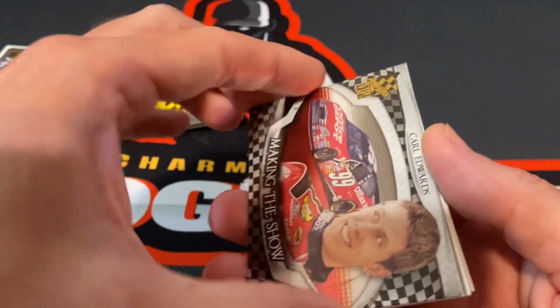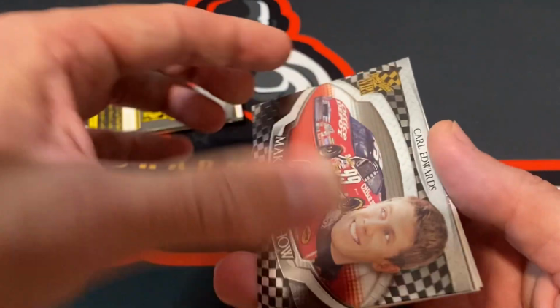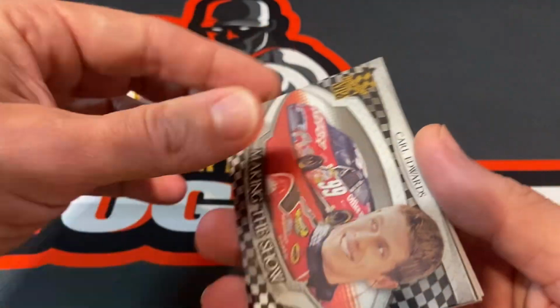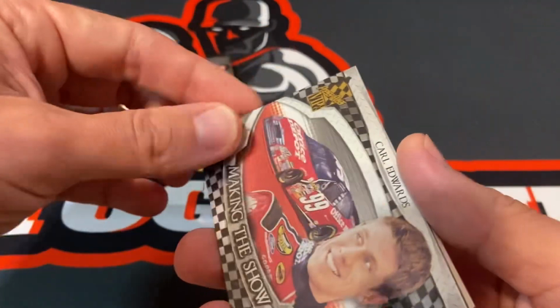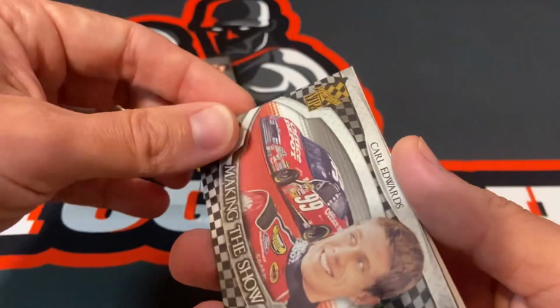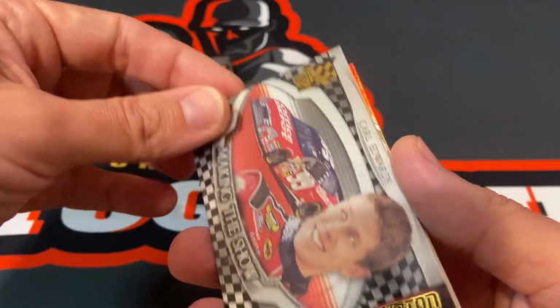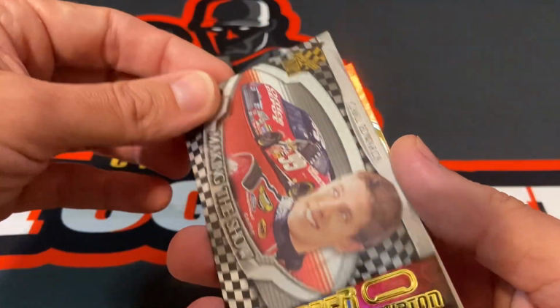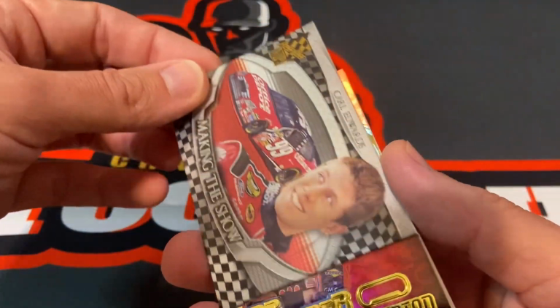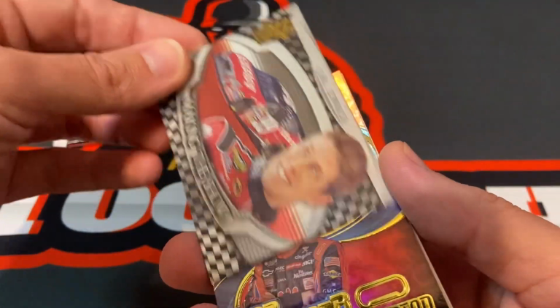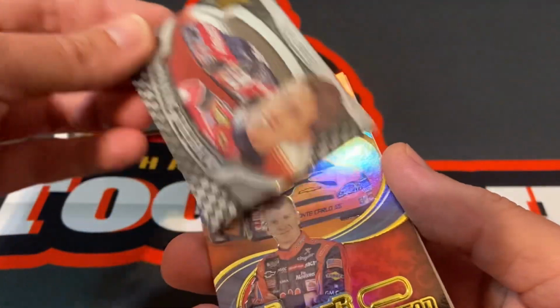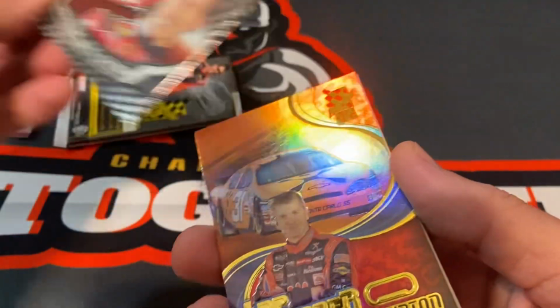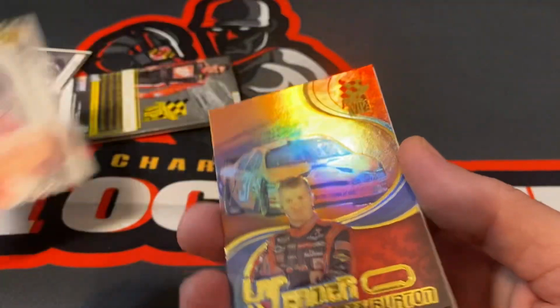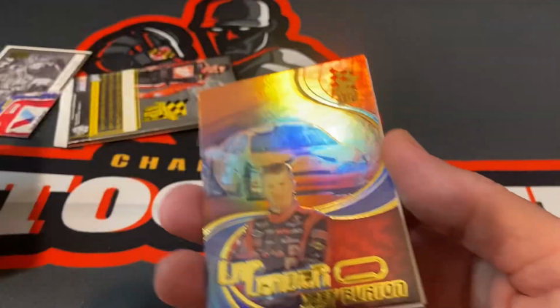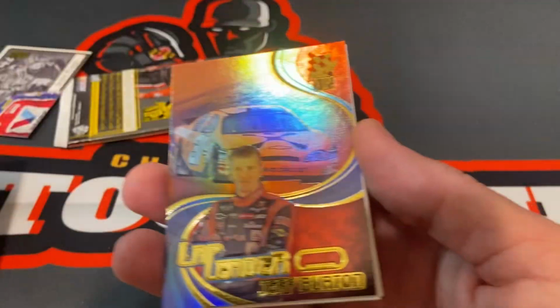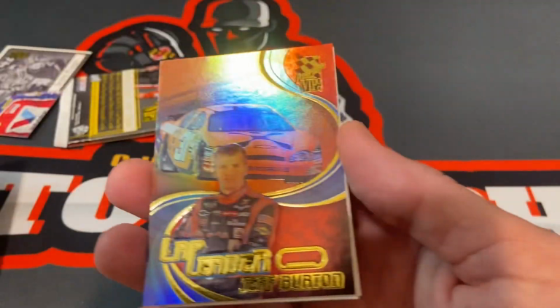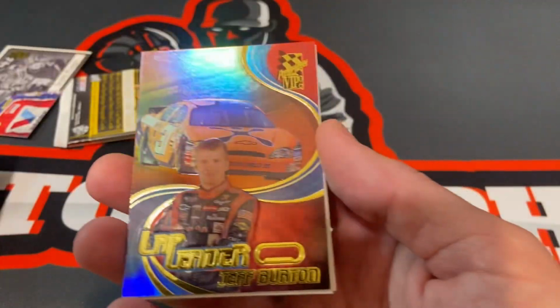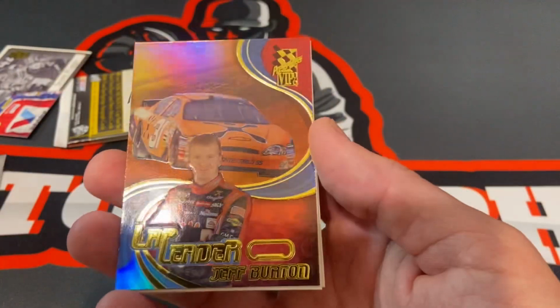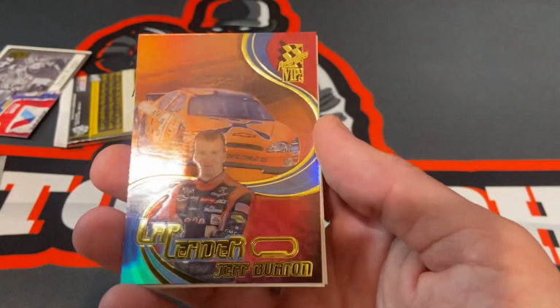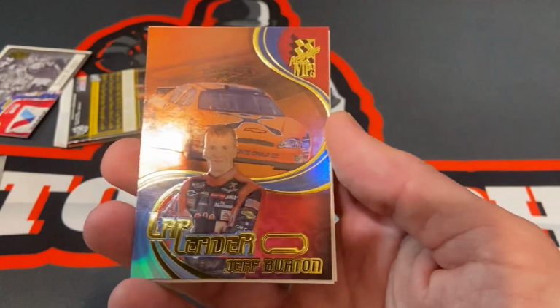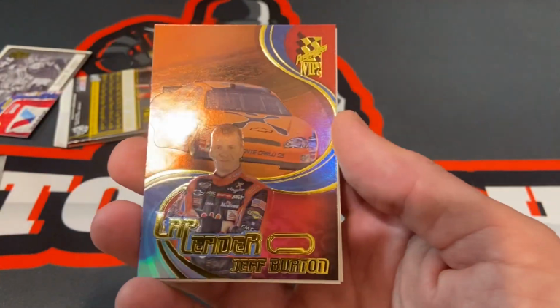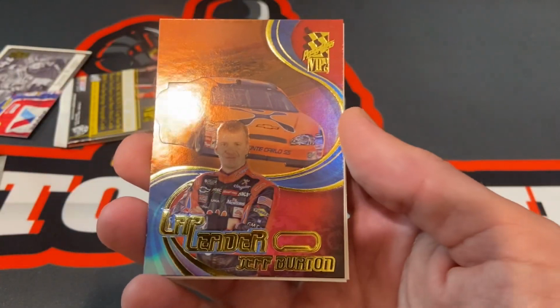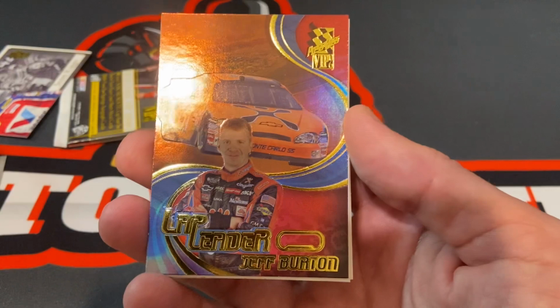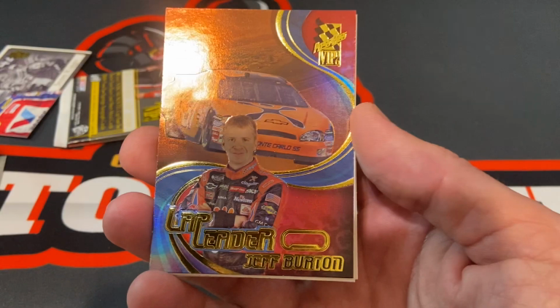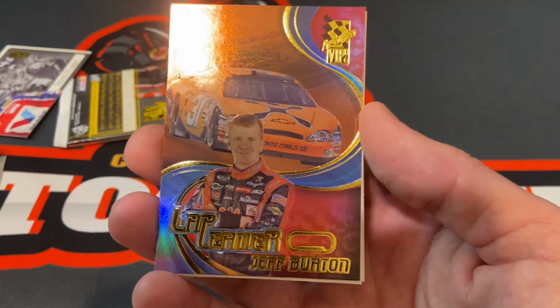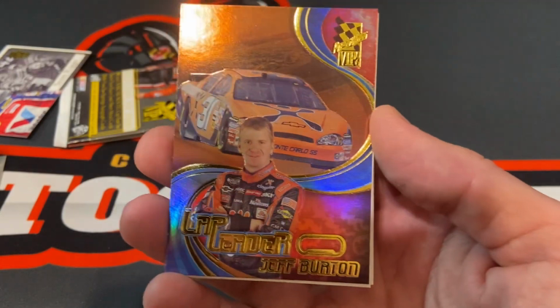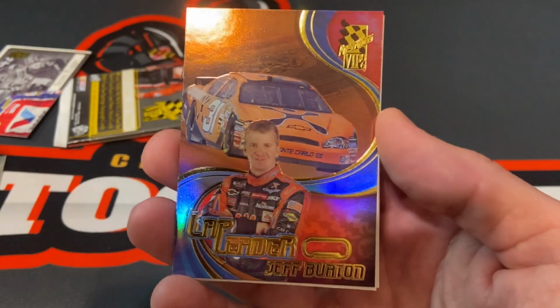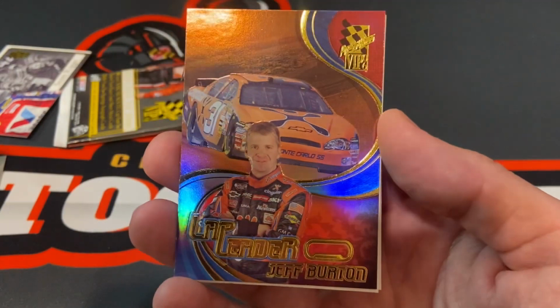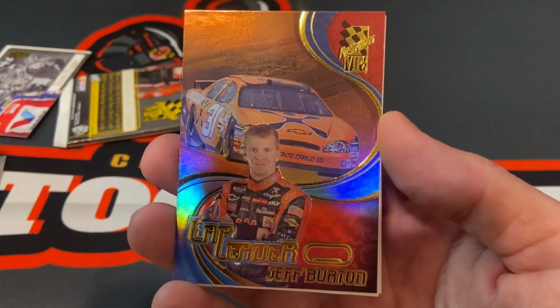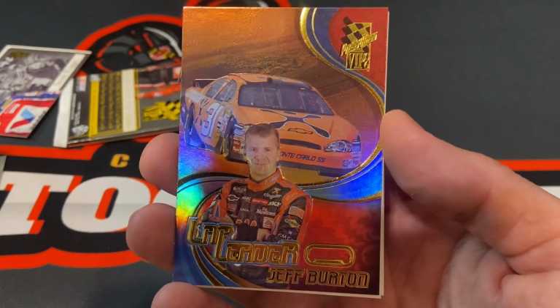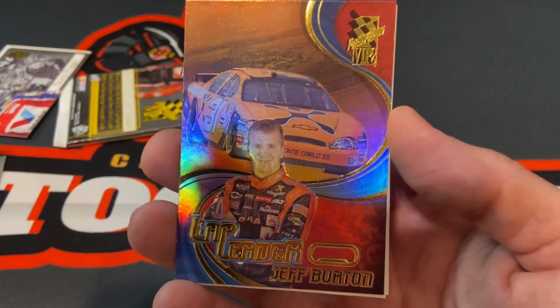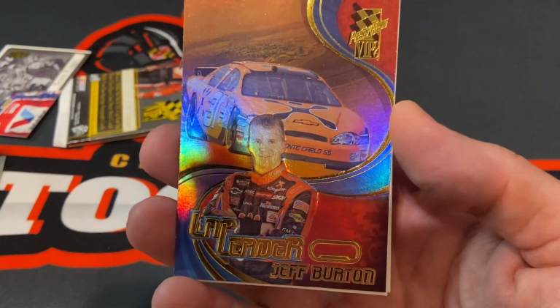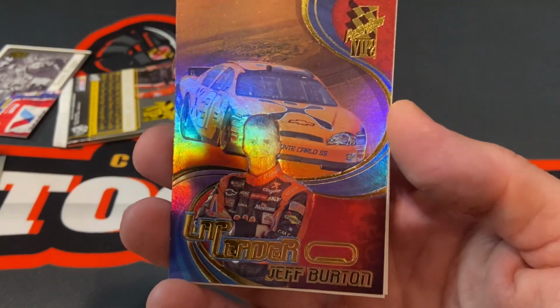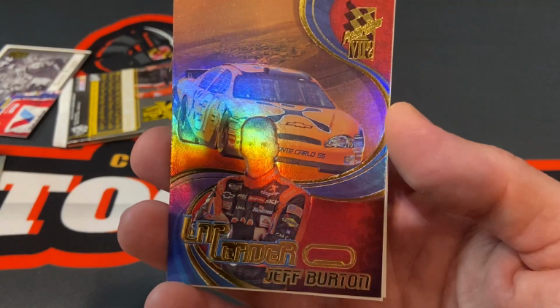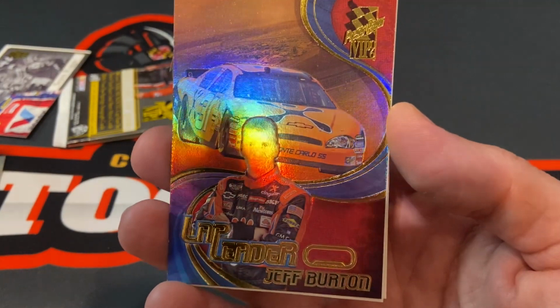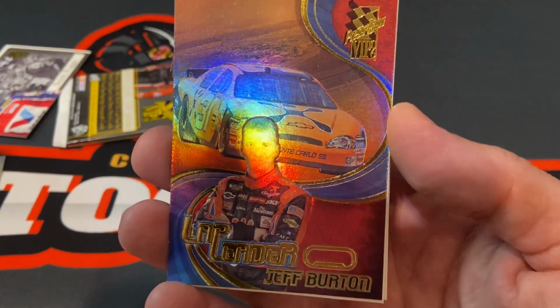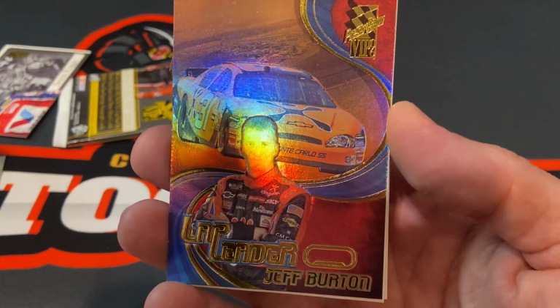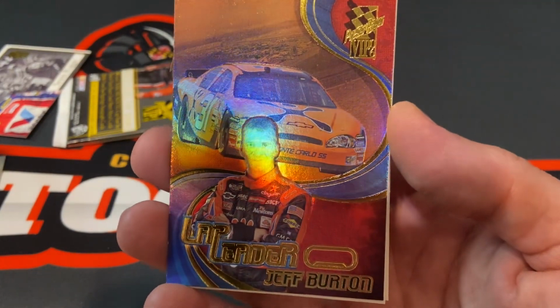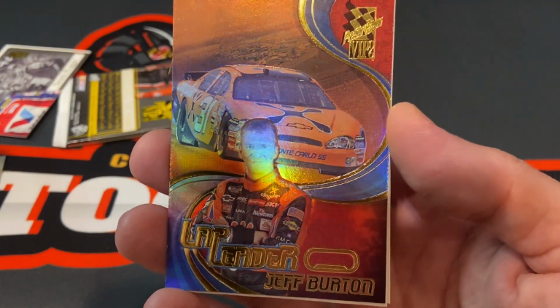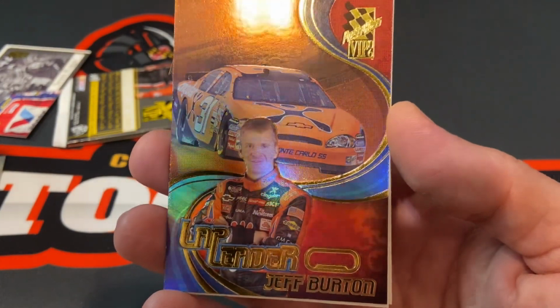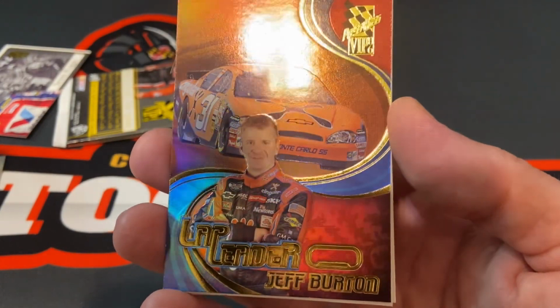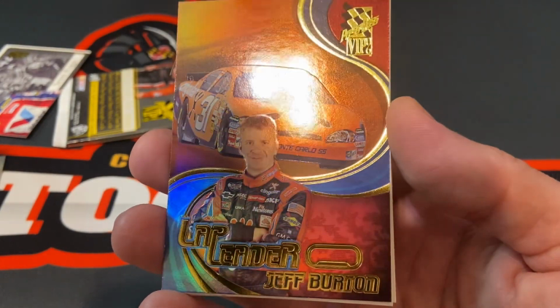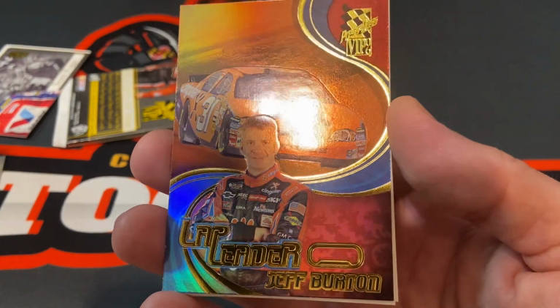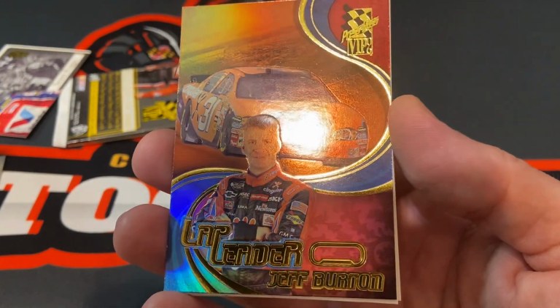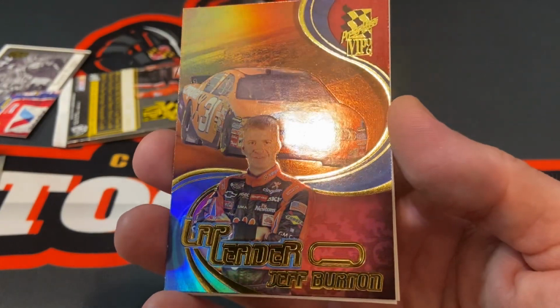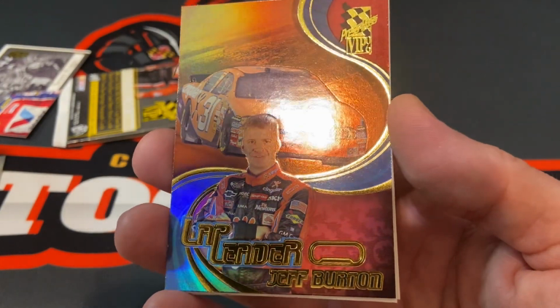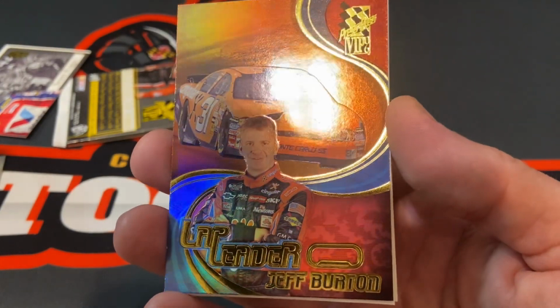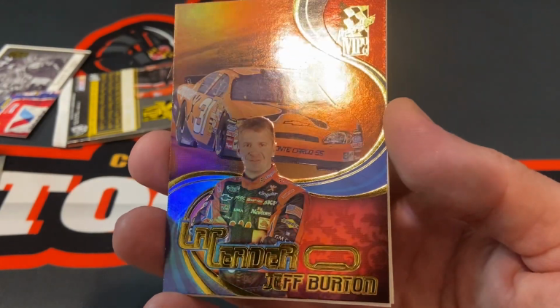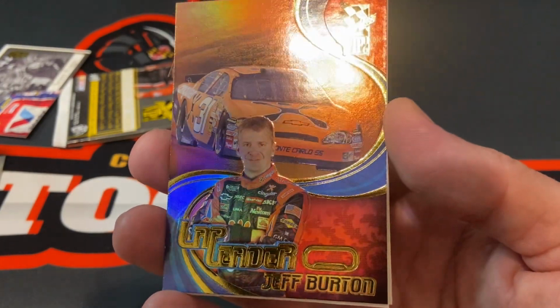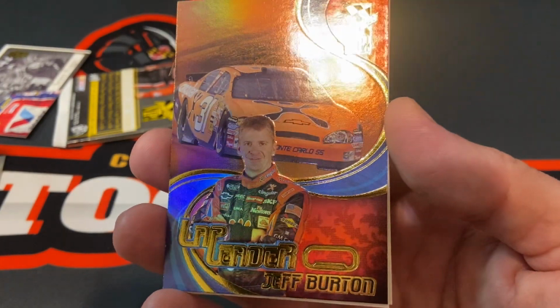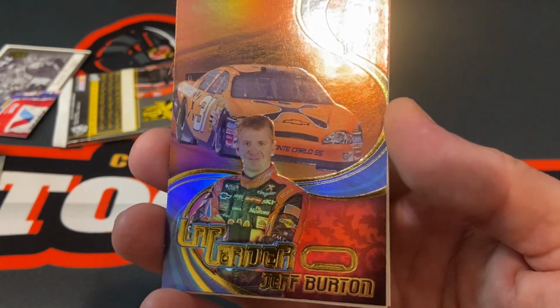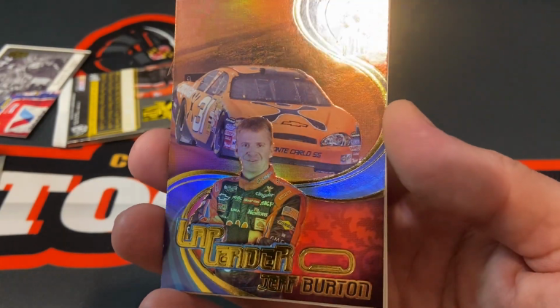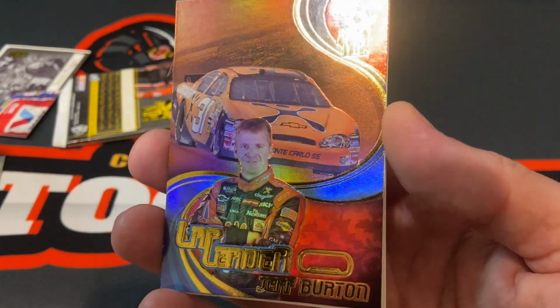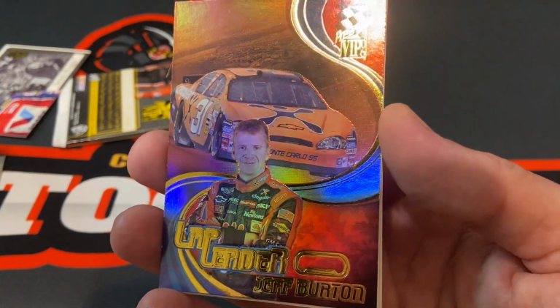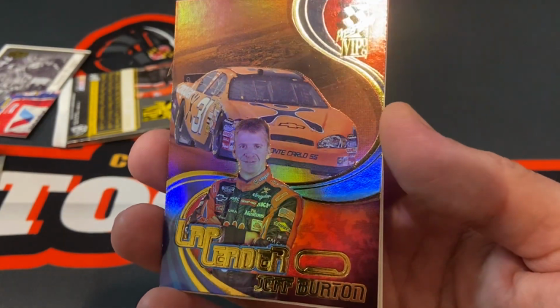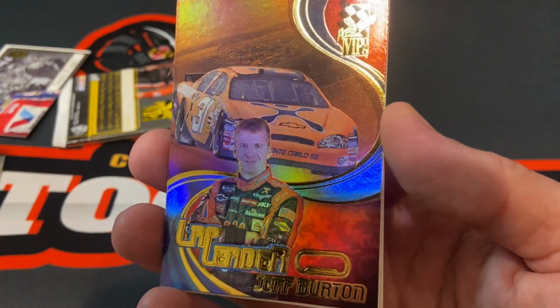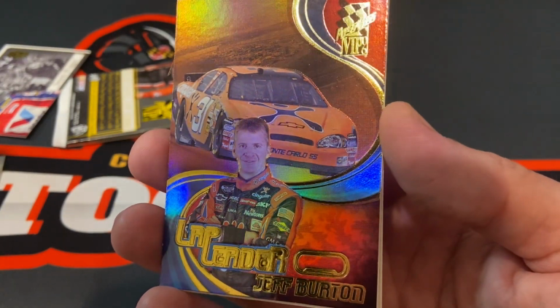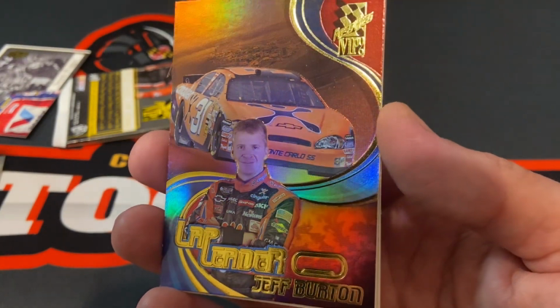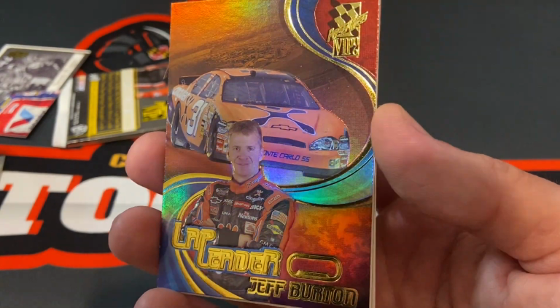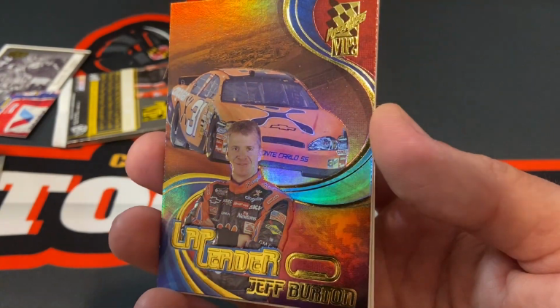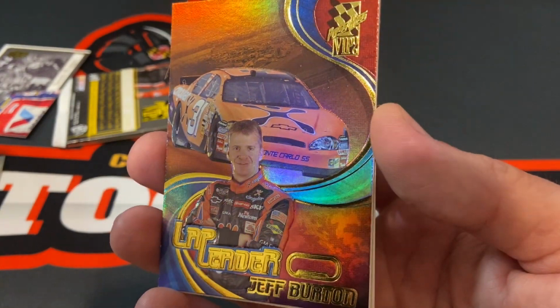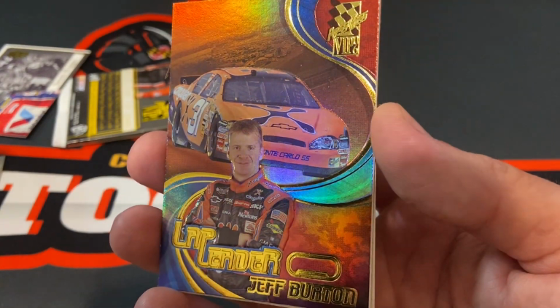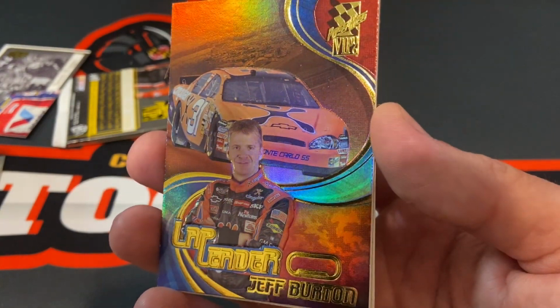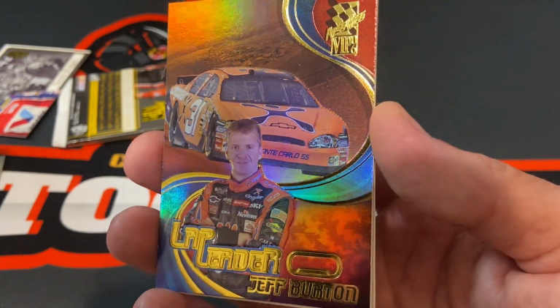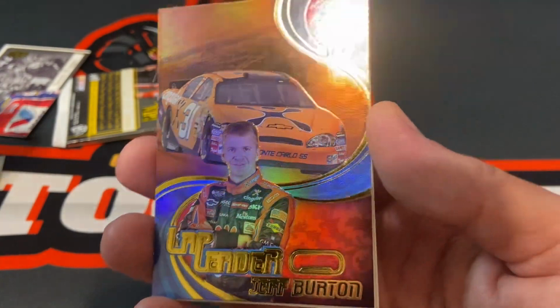And who else do we have? Jeff Burton — lap leader. I feel like I've pulled so many Jeff Burton cards.